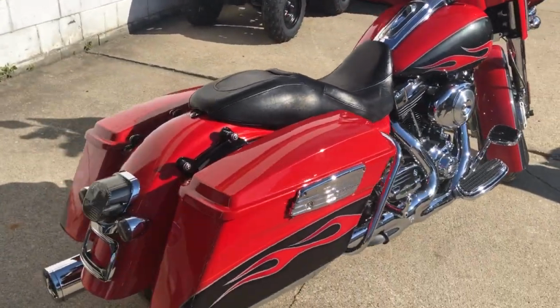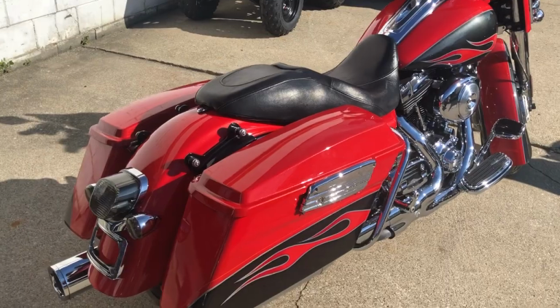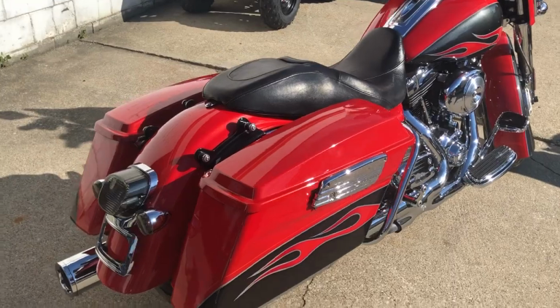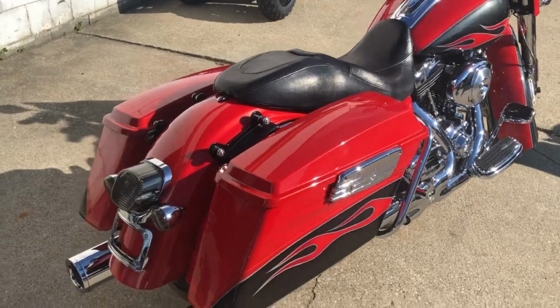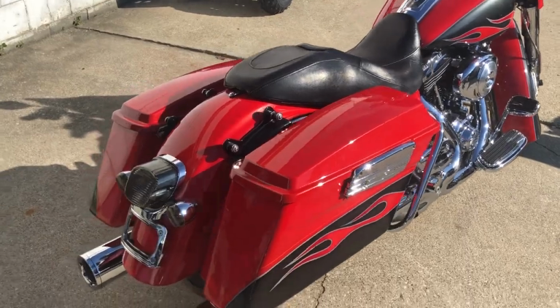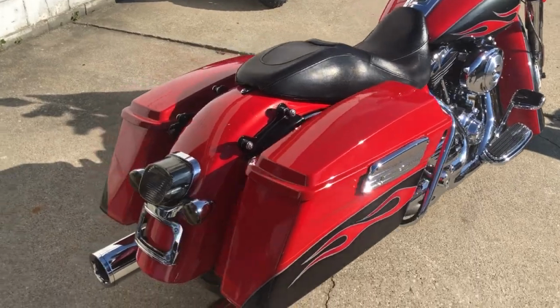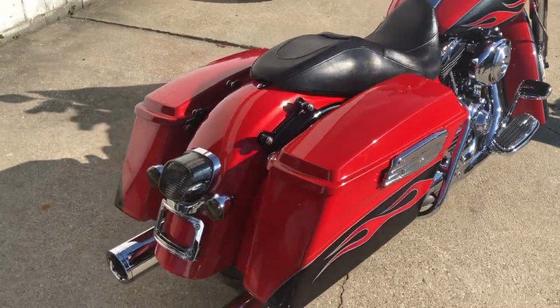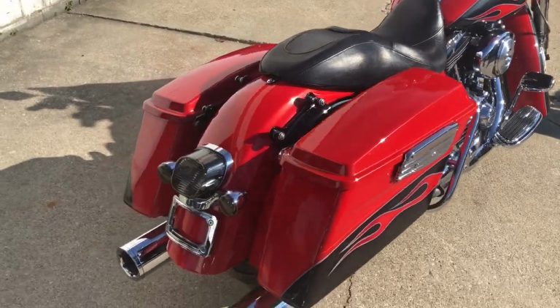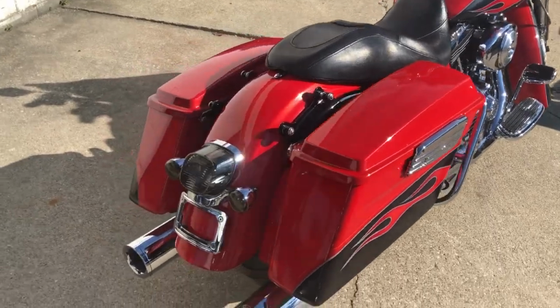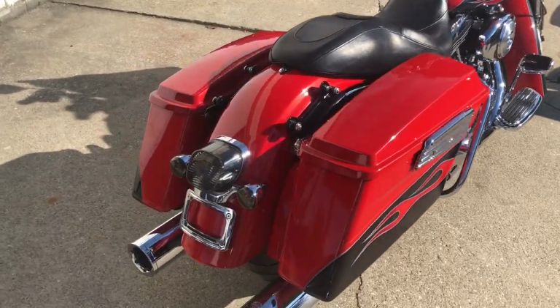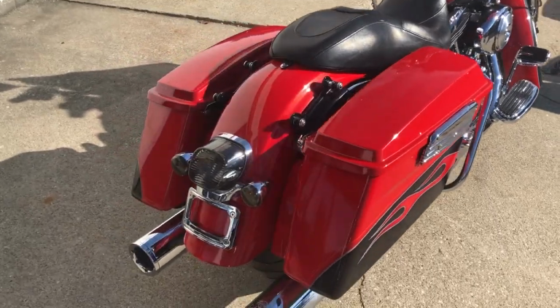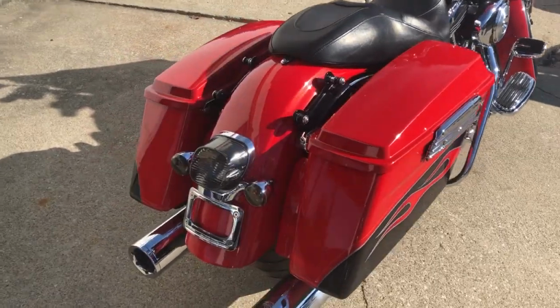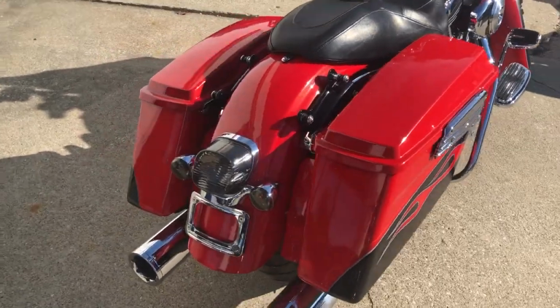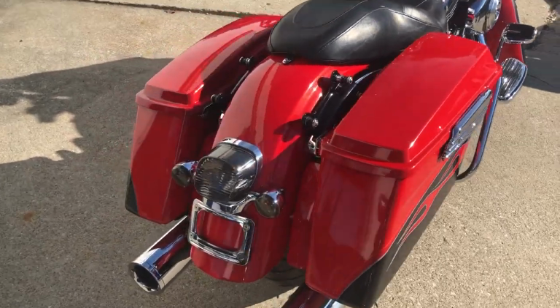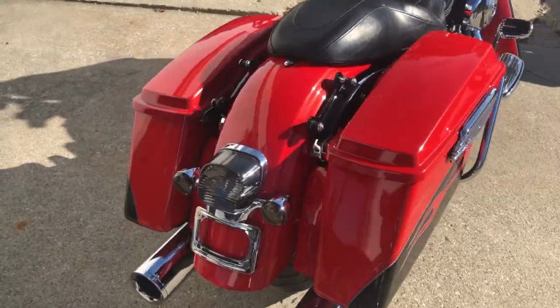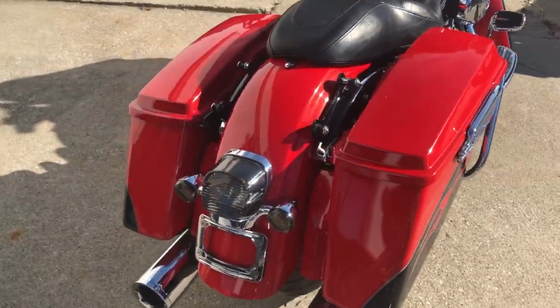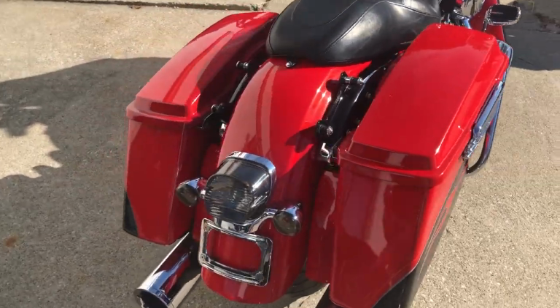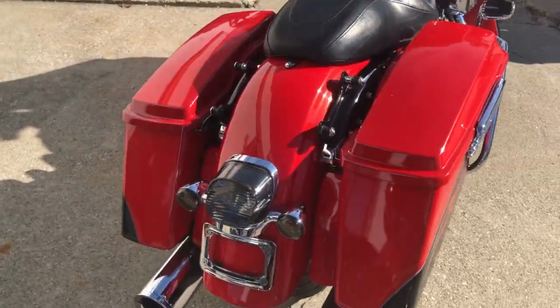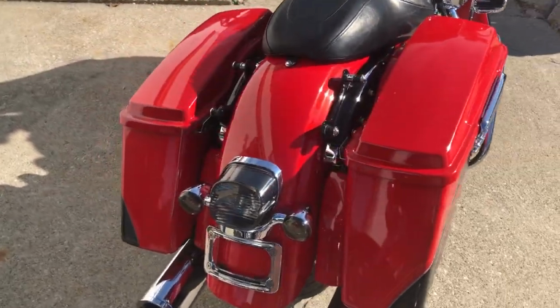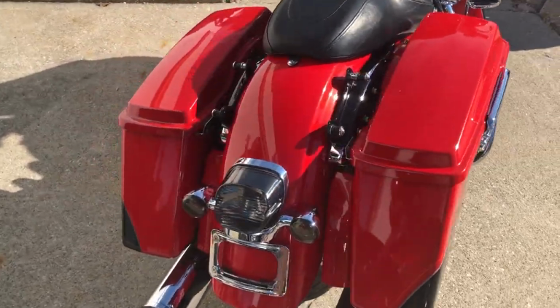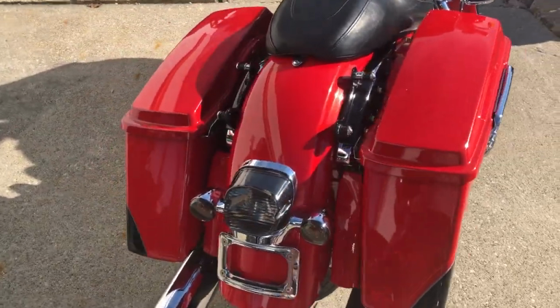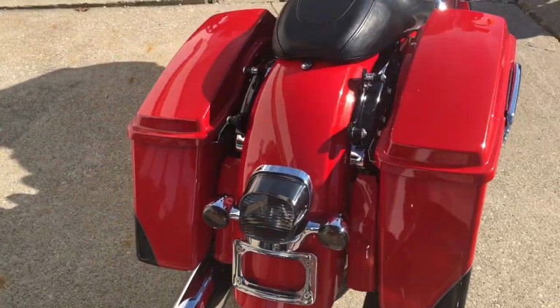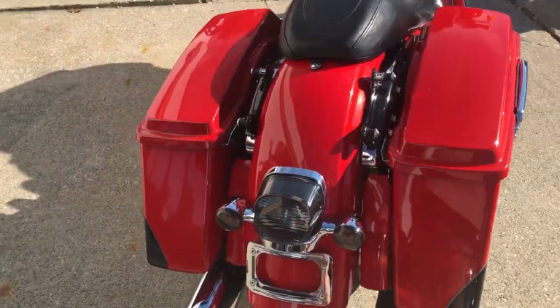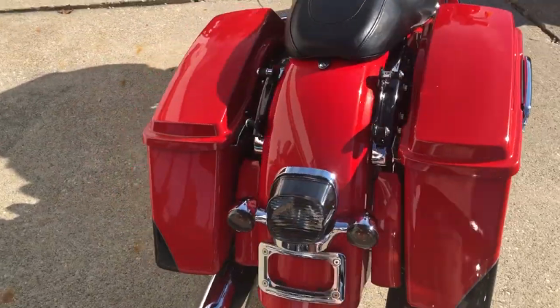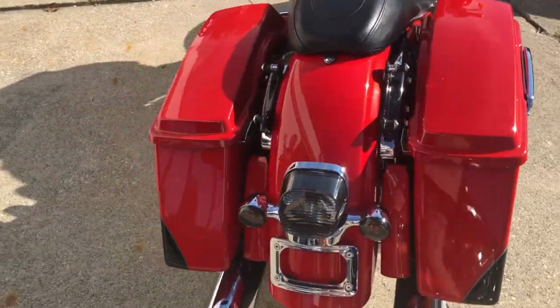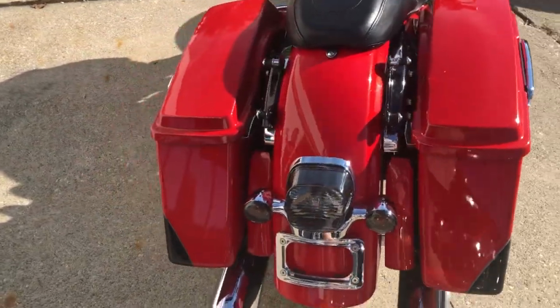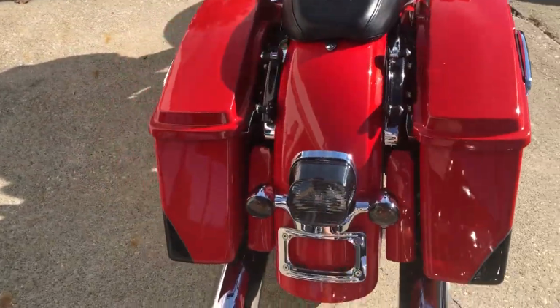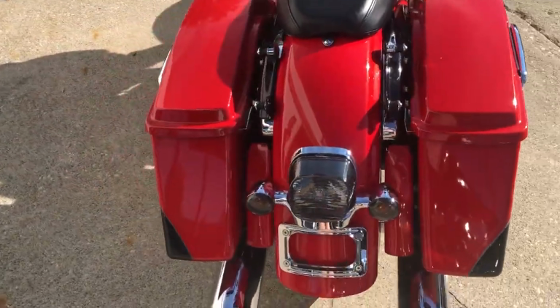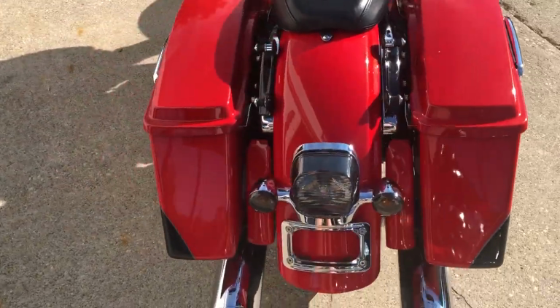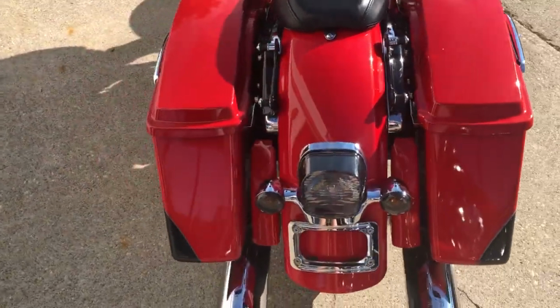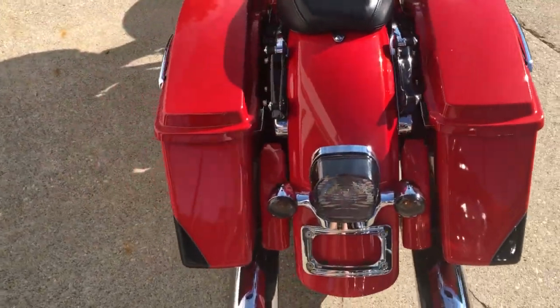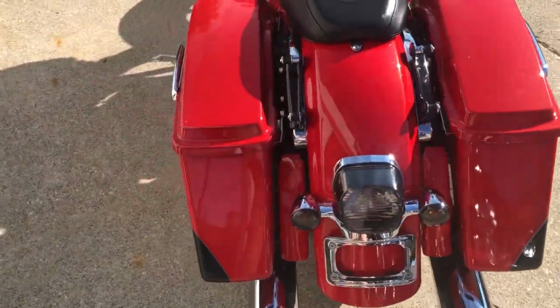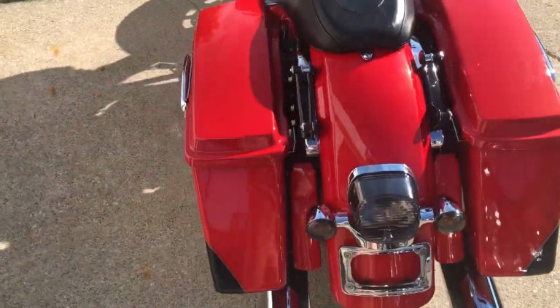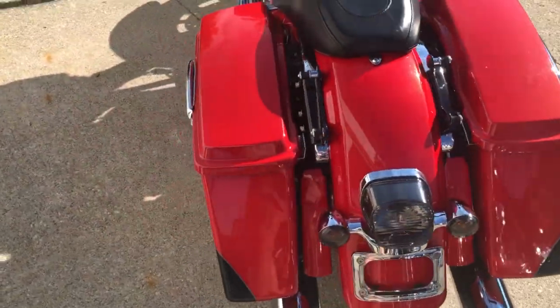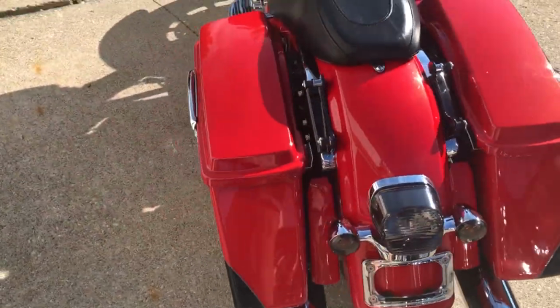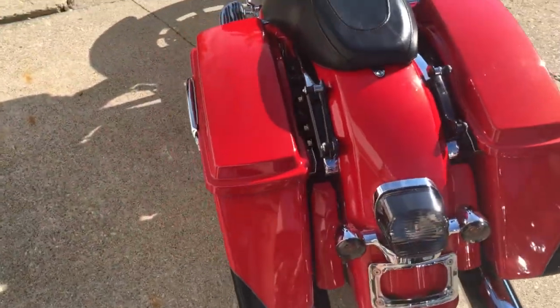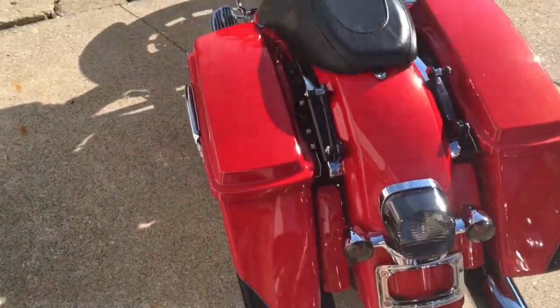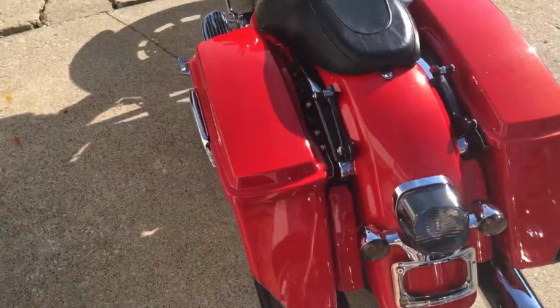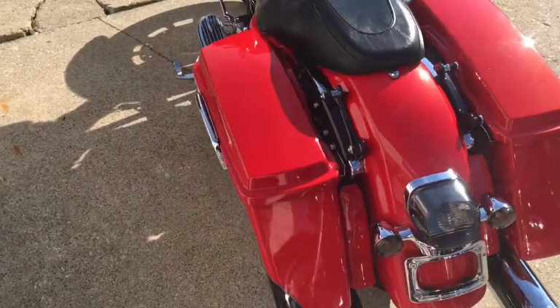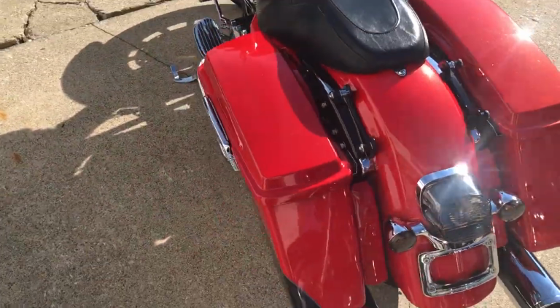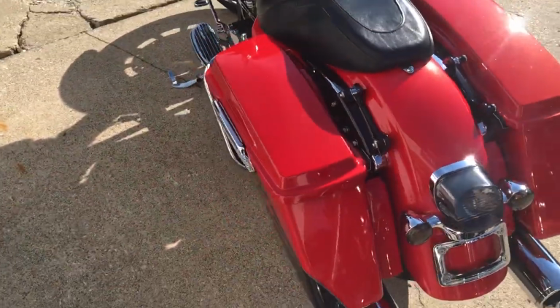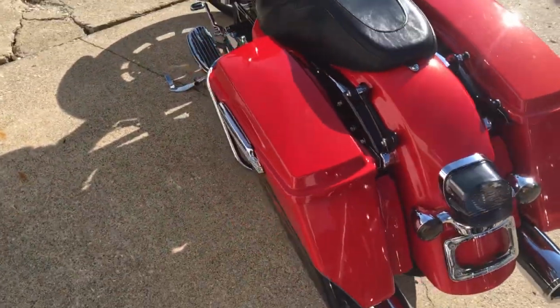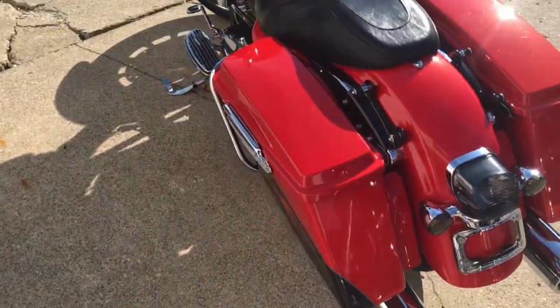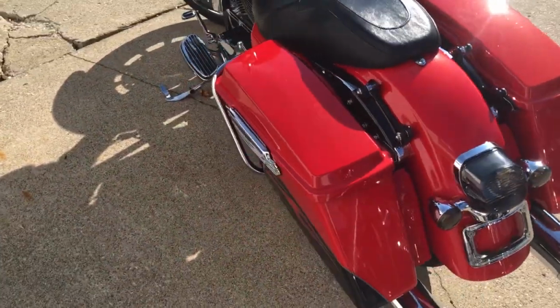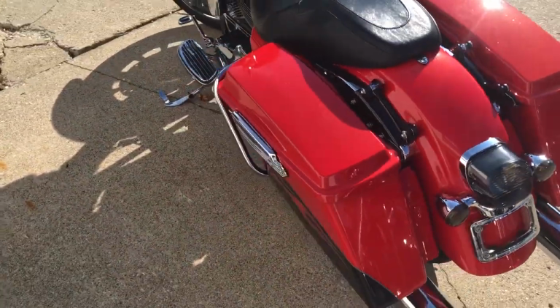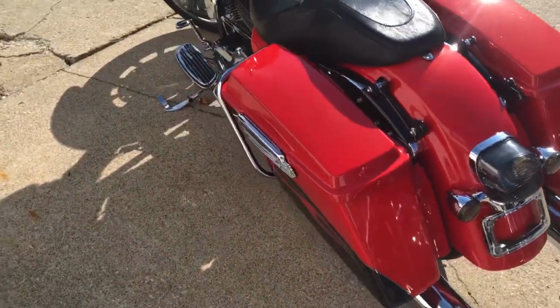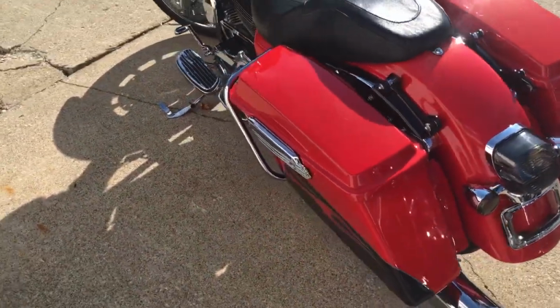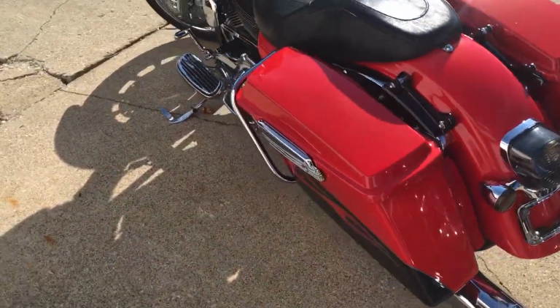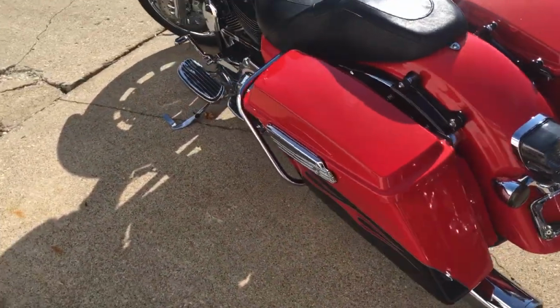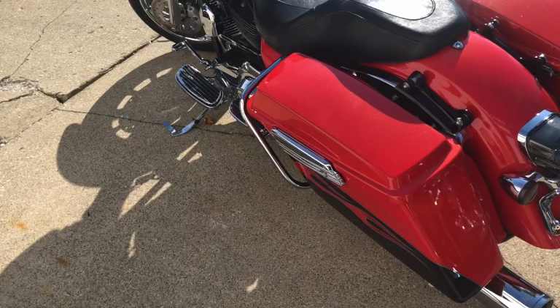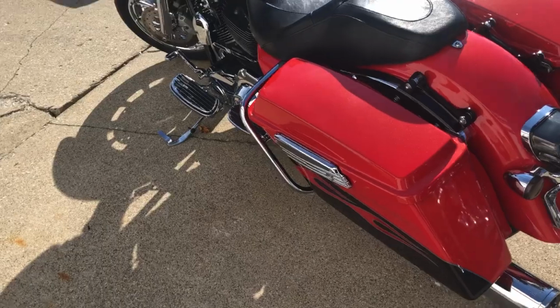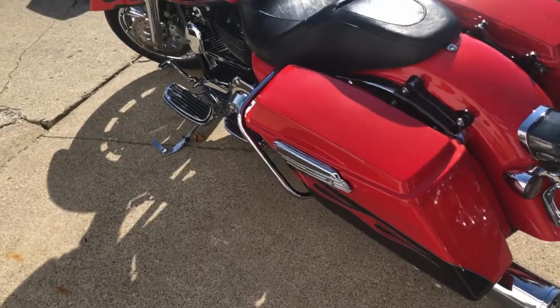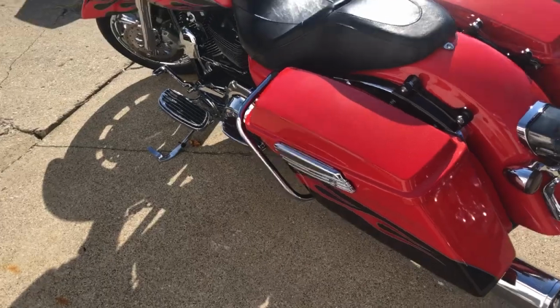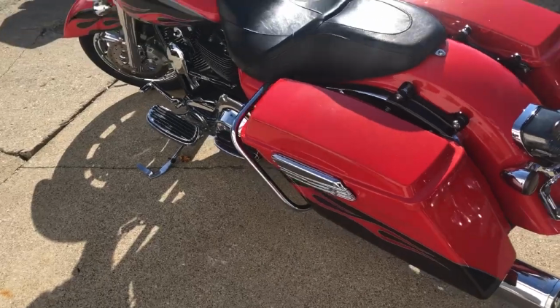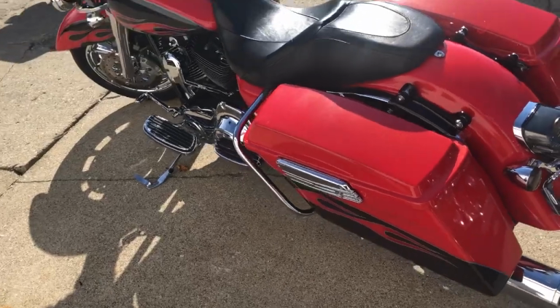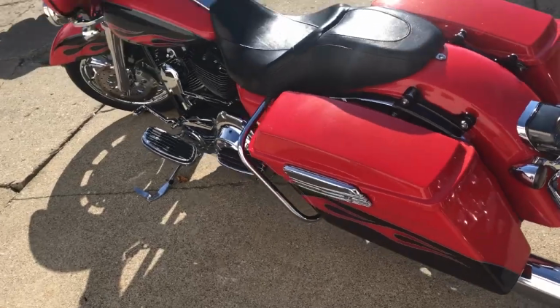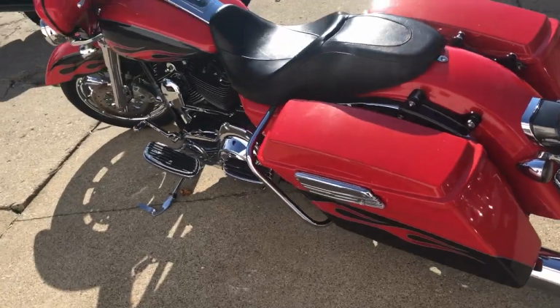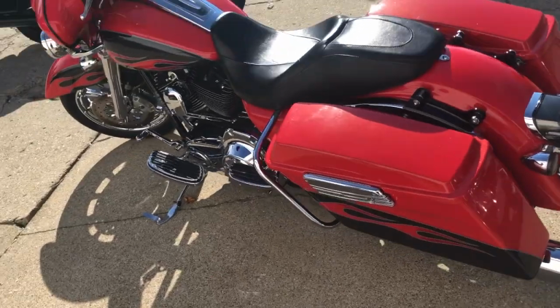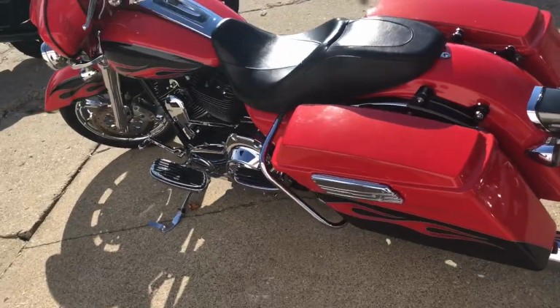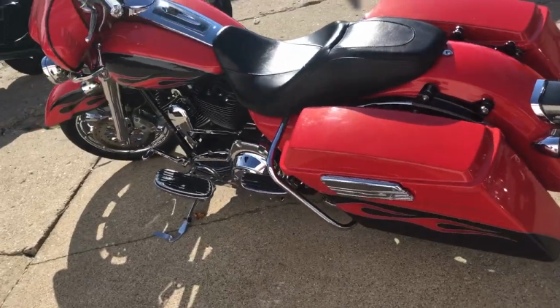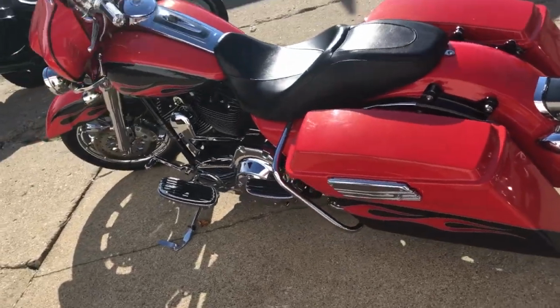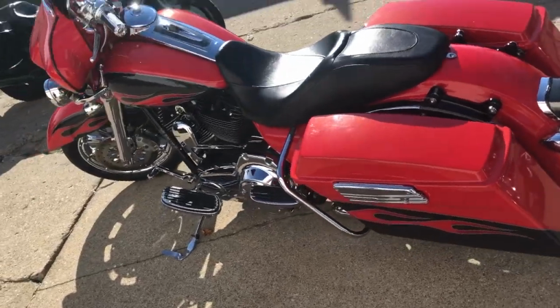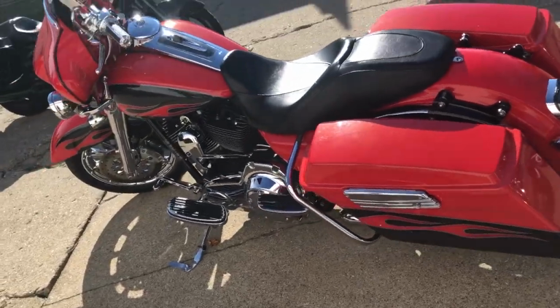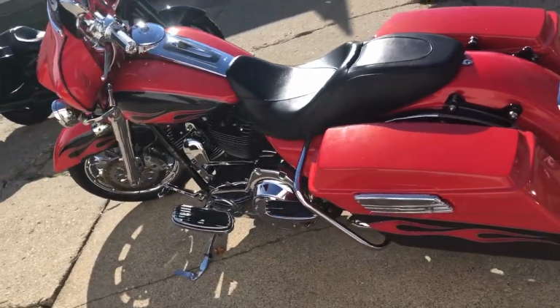The 110 cubic inch Screaming Eagle motor runs strong. The bike needs nothing. This one is clean.